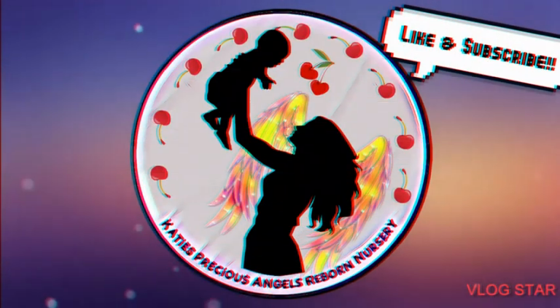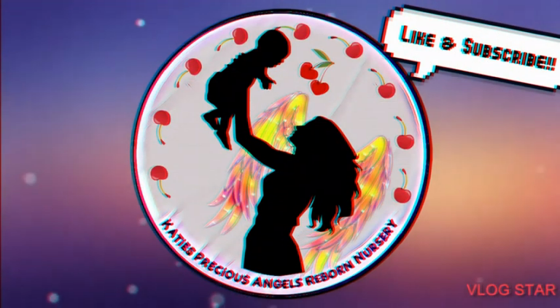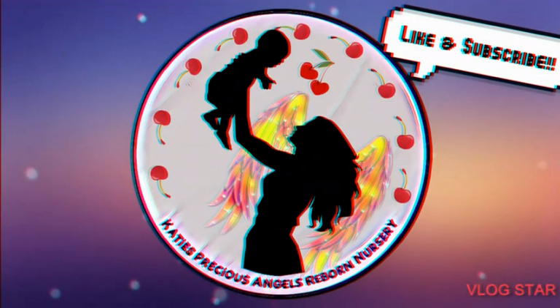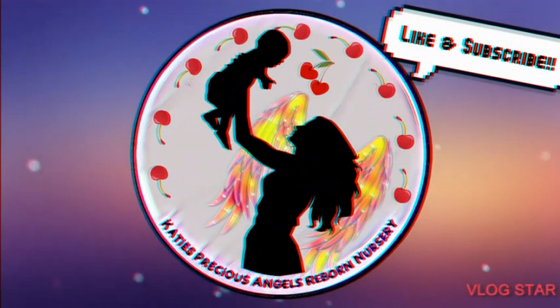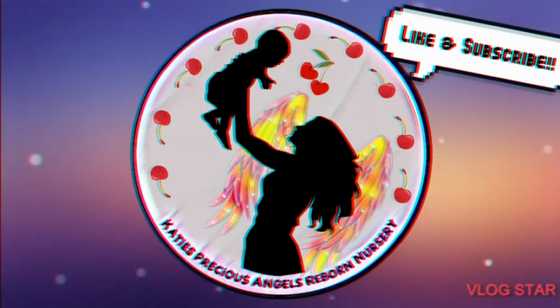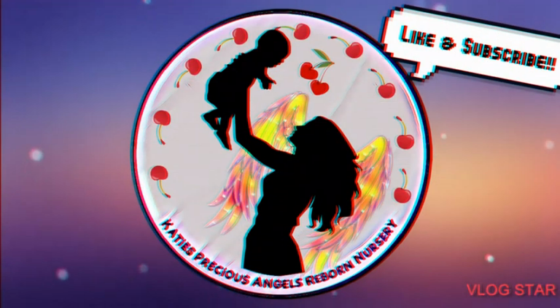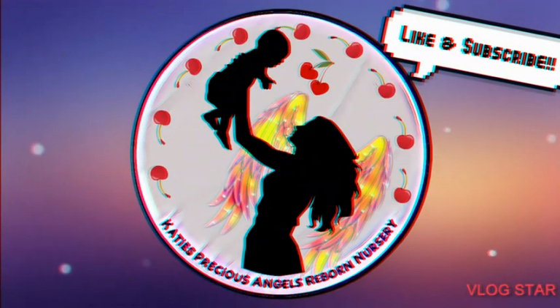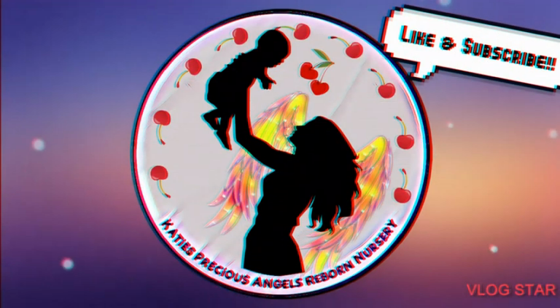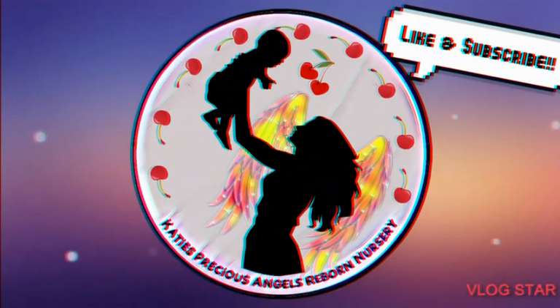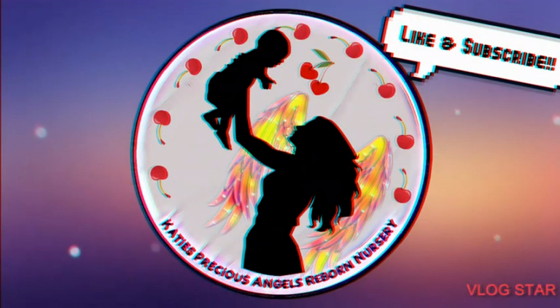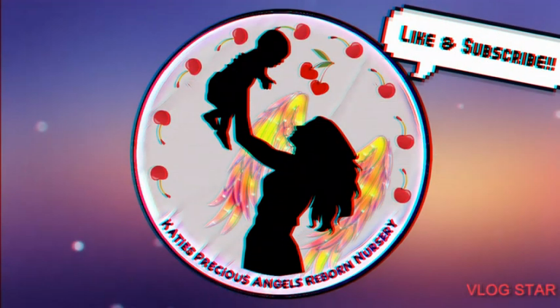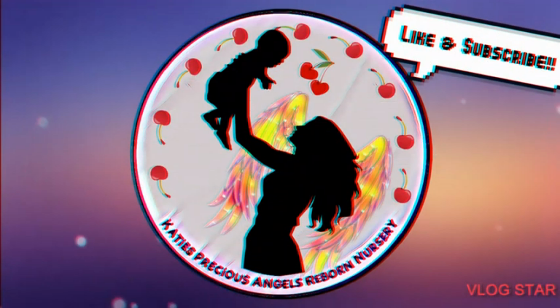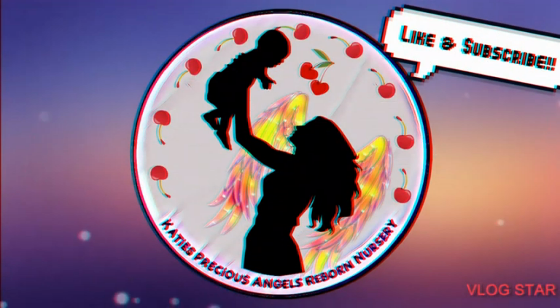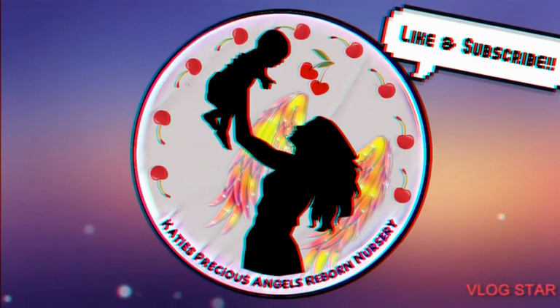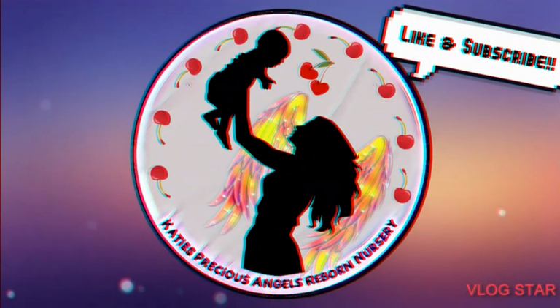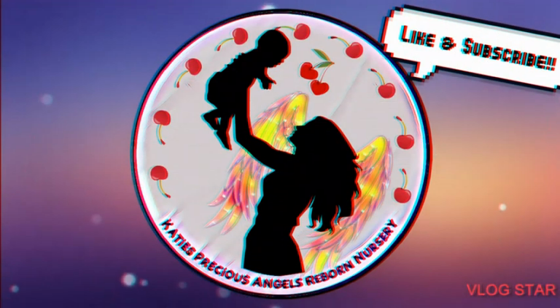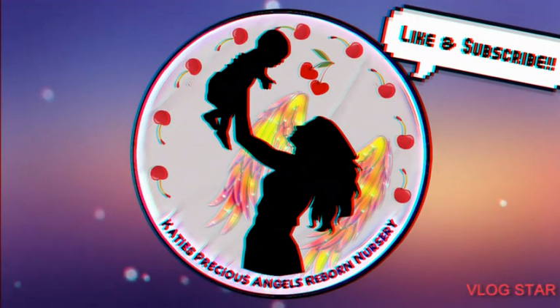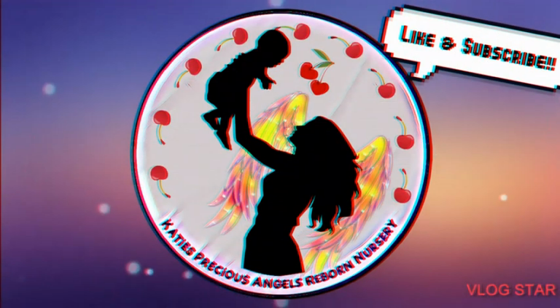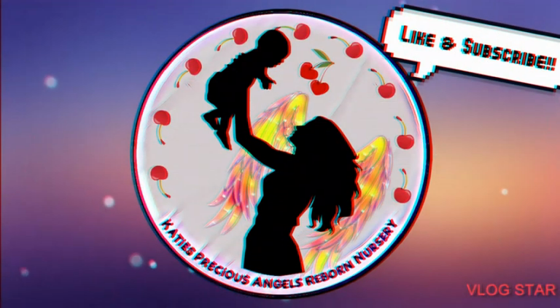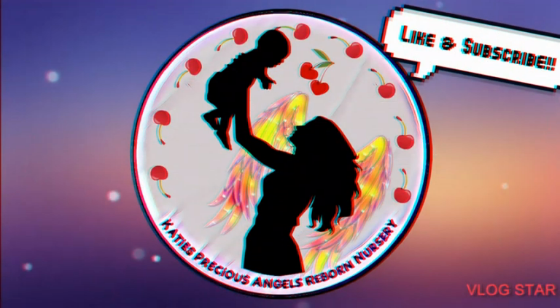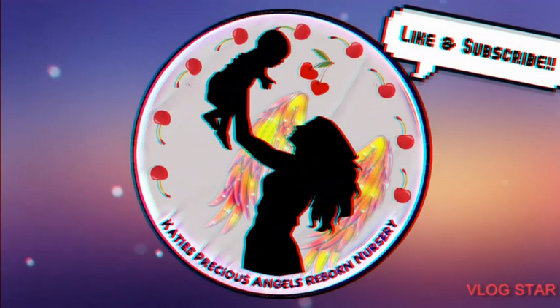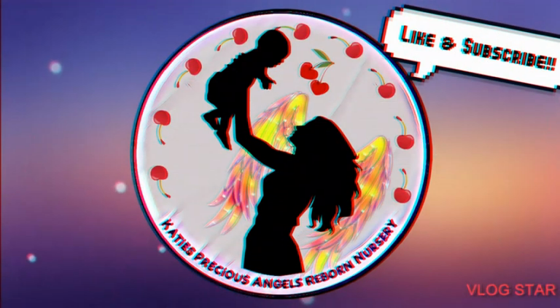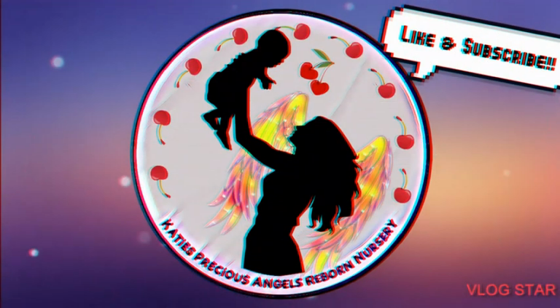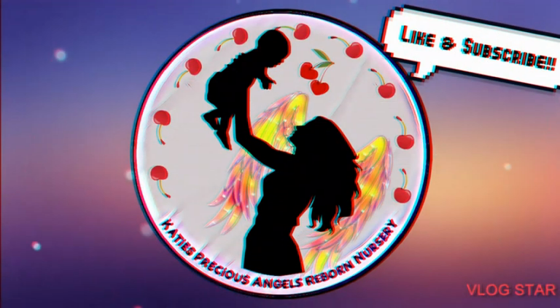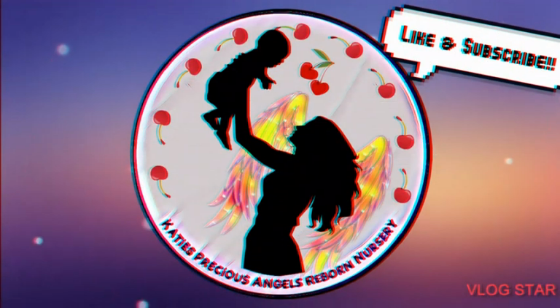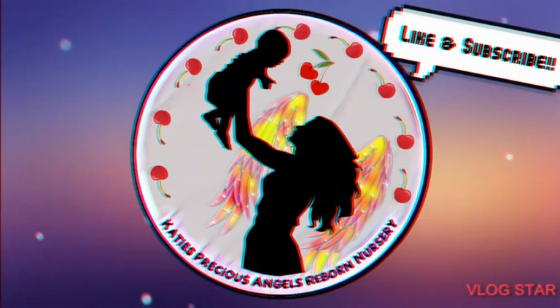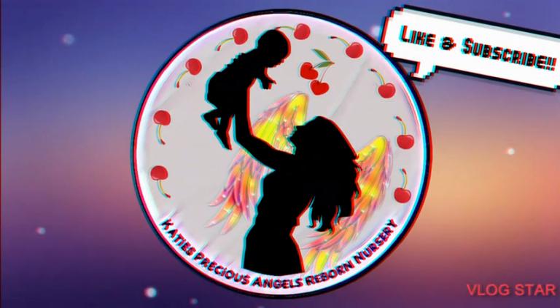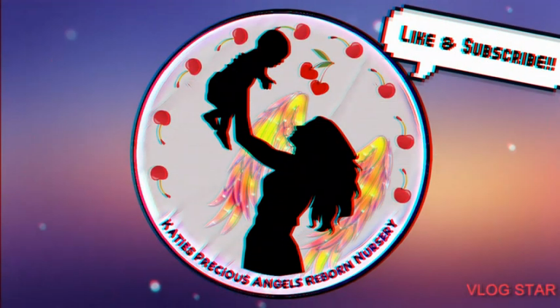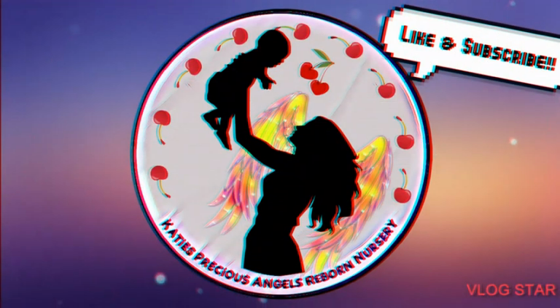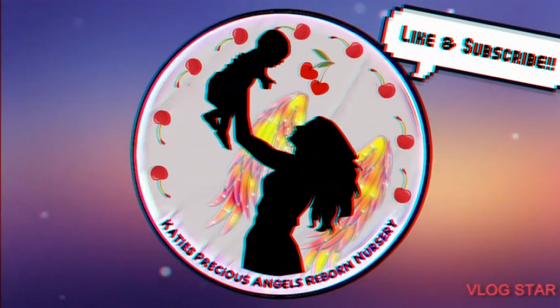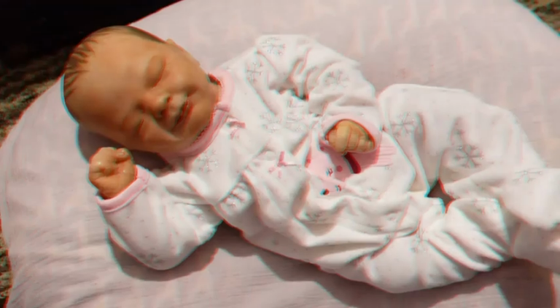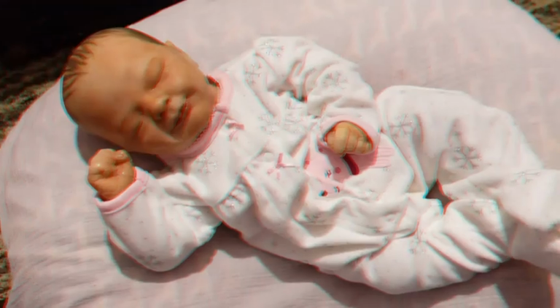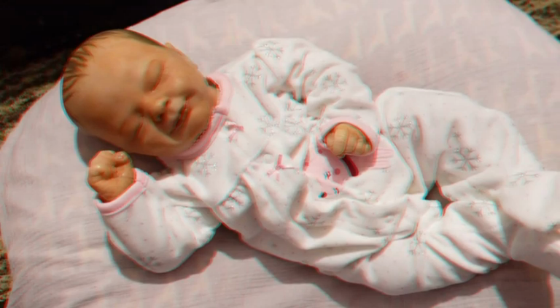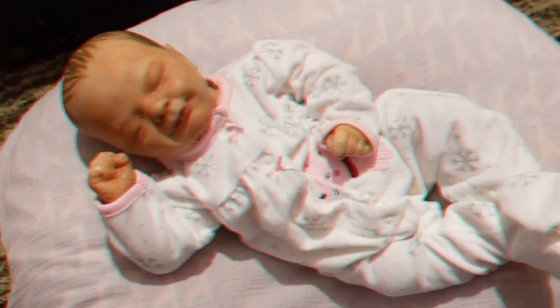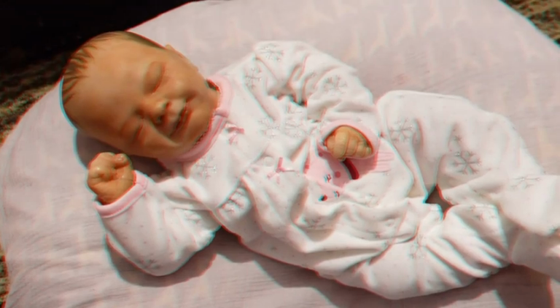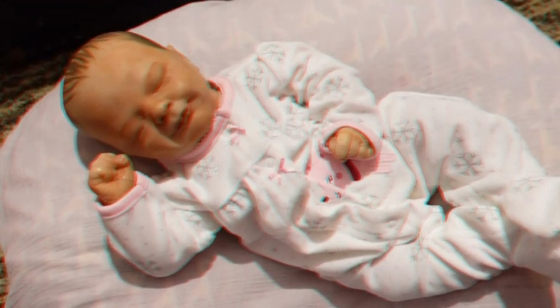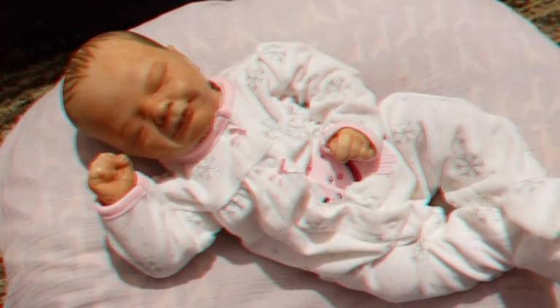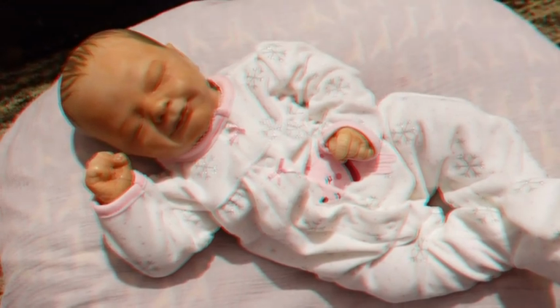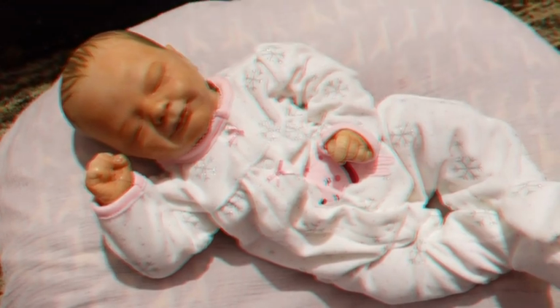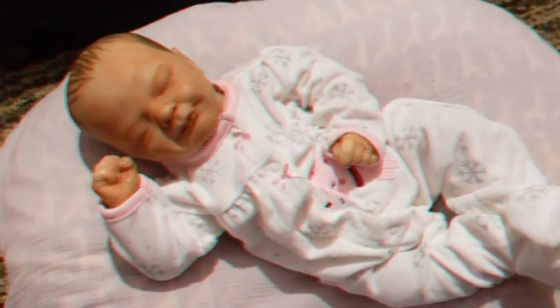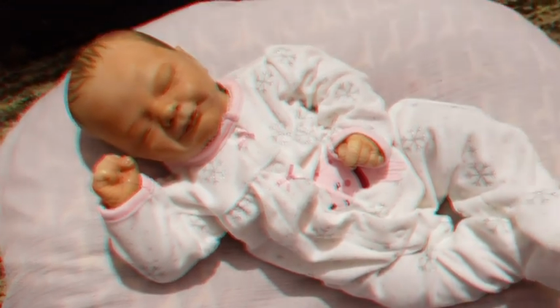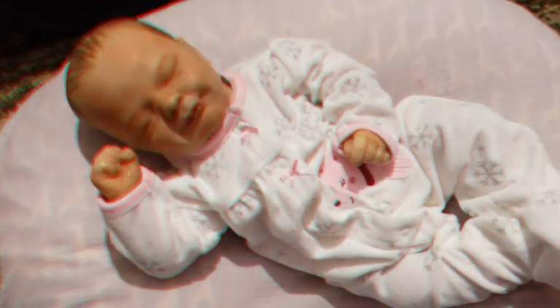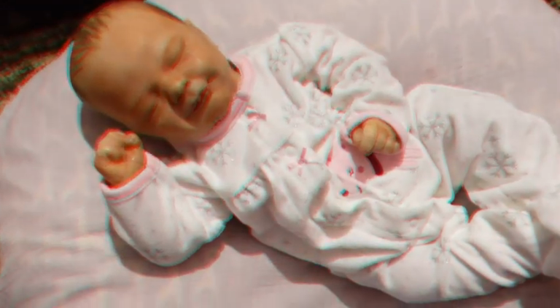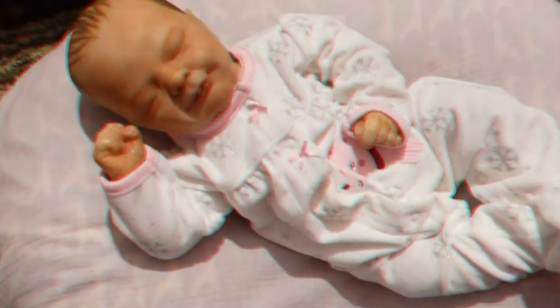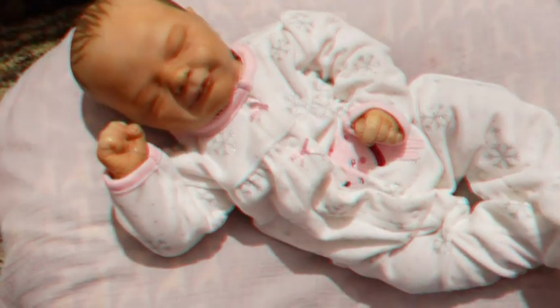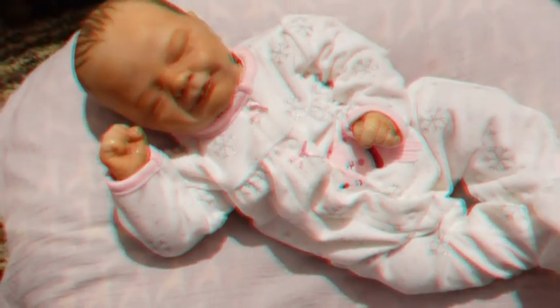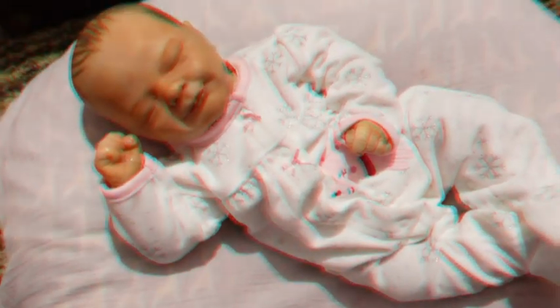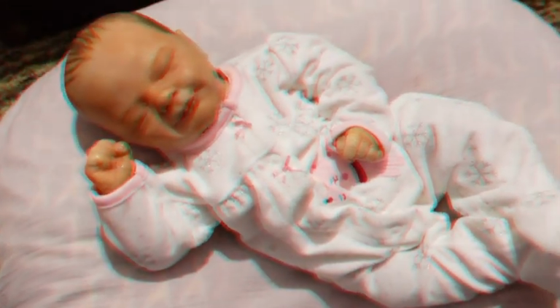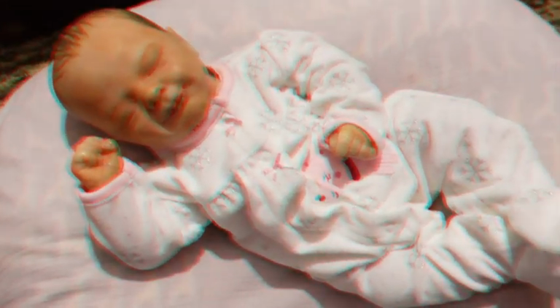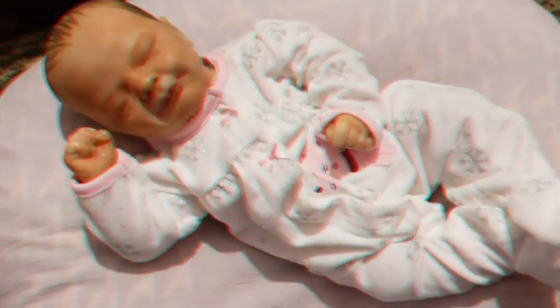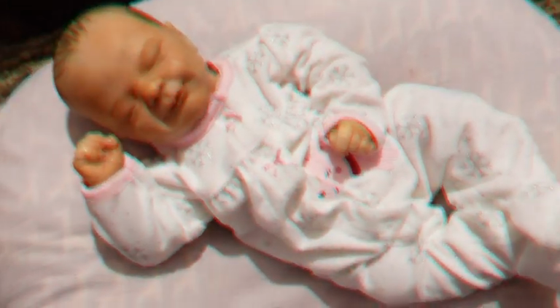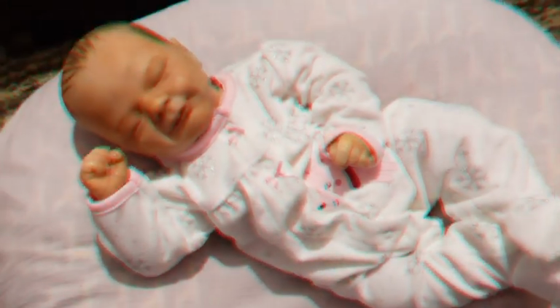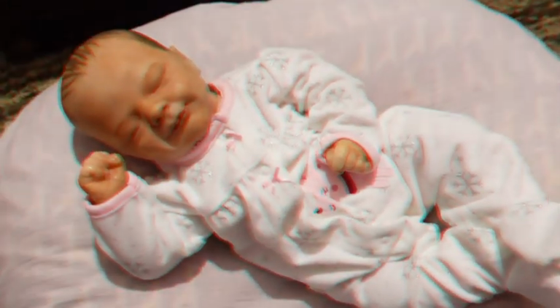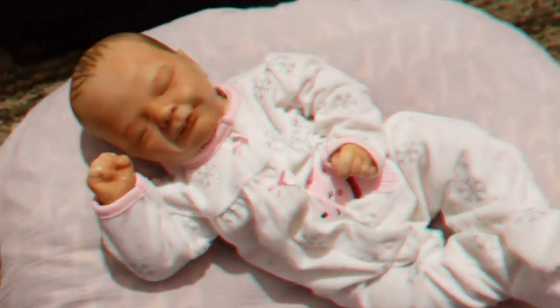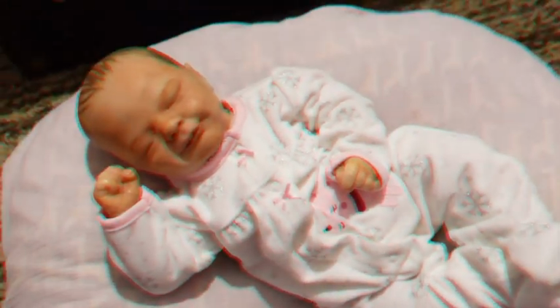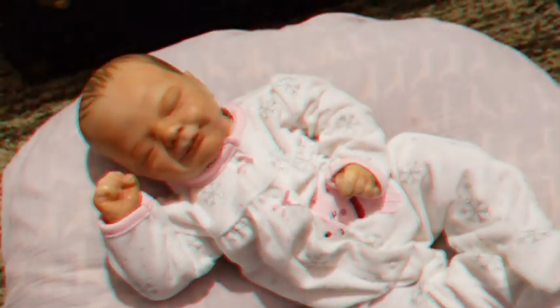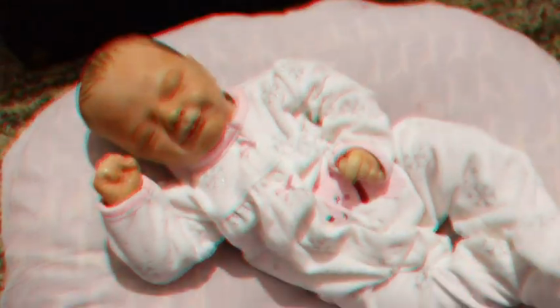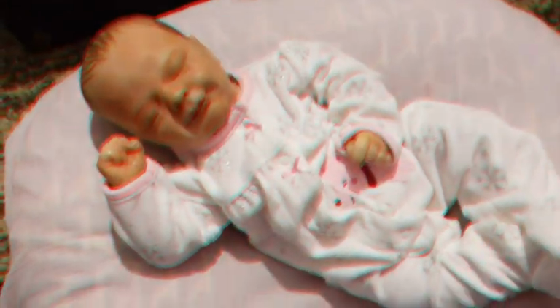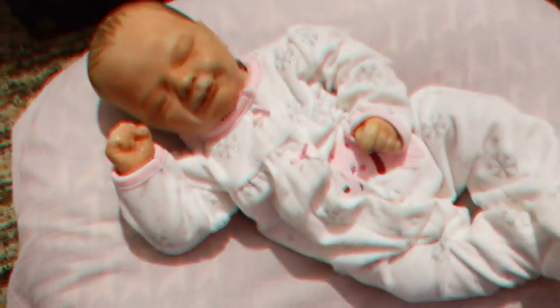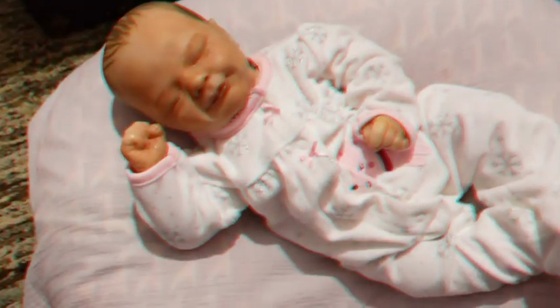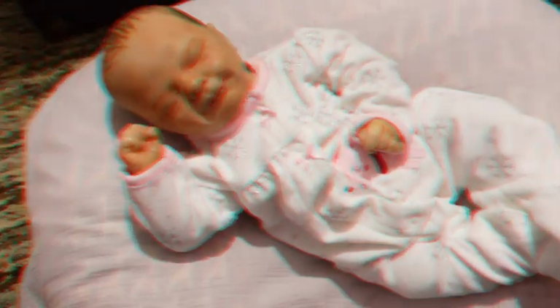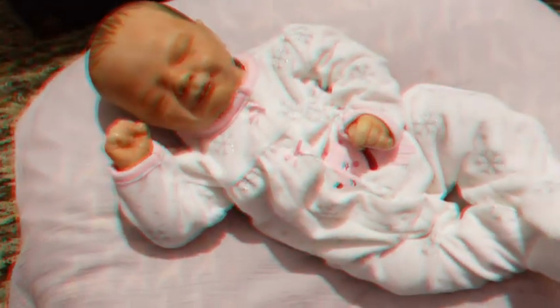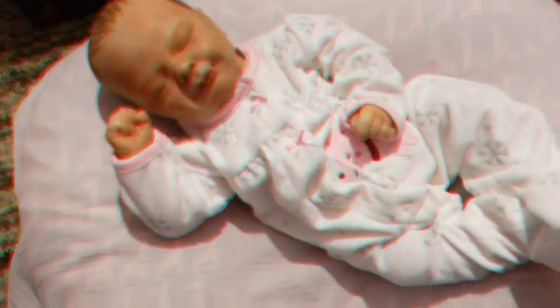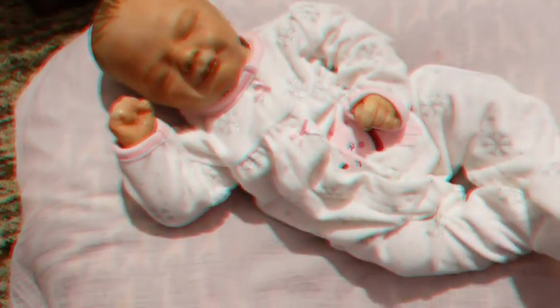Katie's Precious Angels Reborn Nursery. Hi guys, it's Katie. Welcome back to my channel.